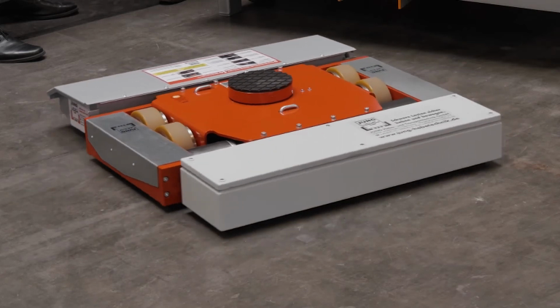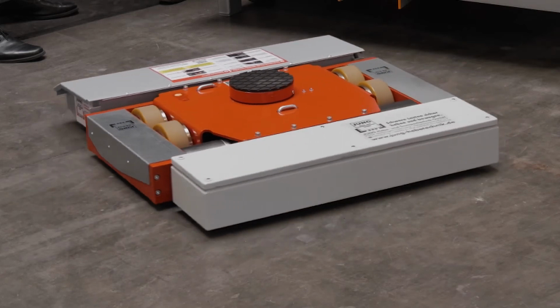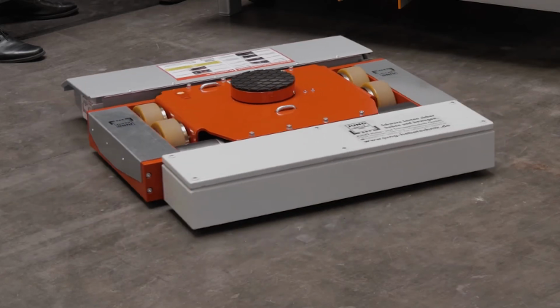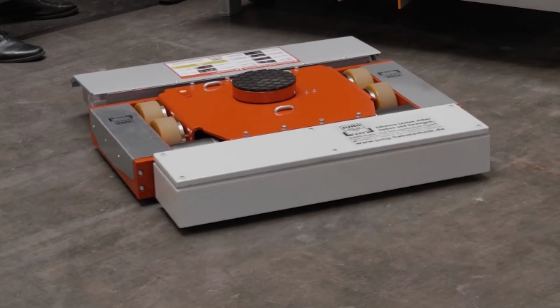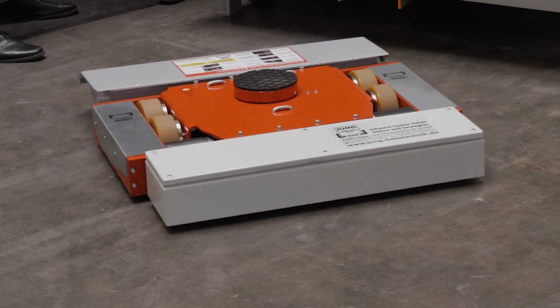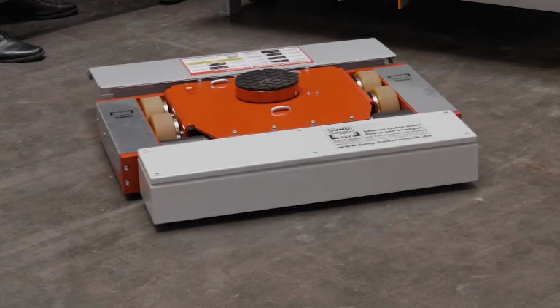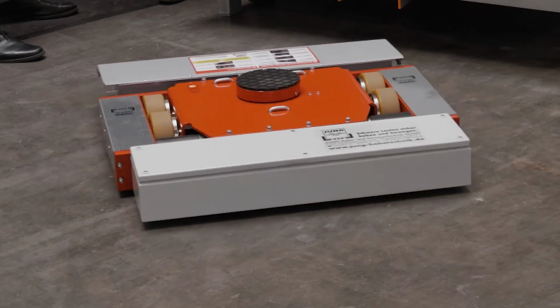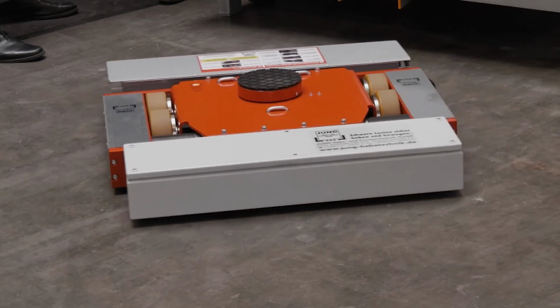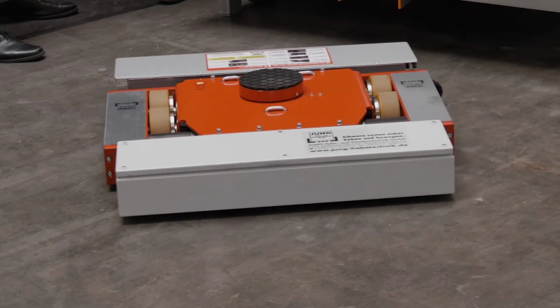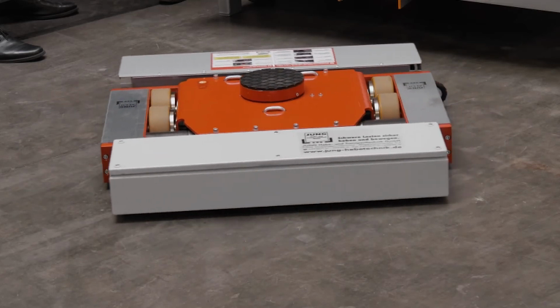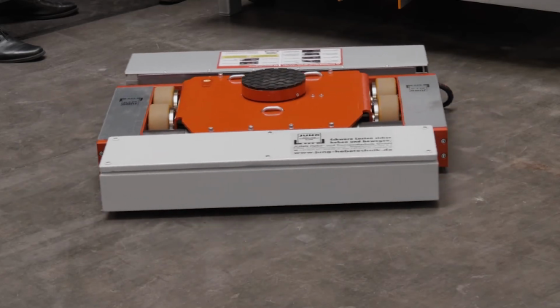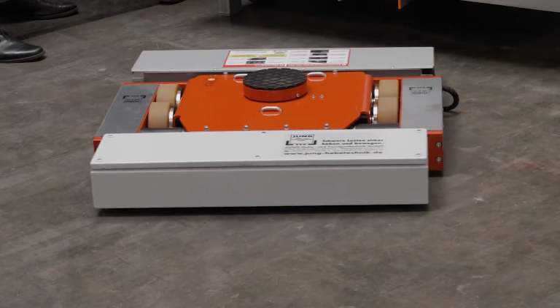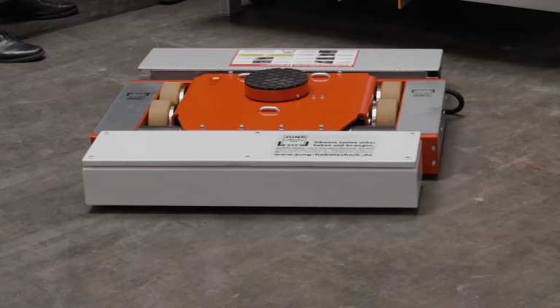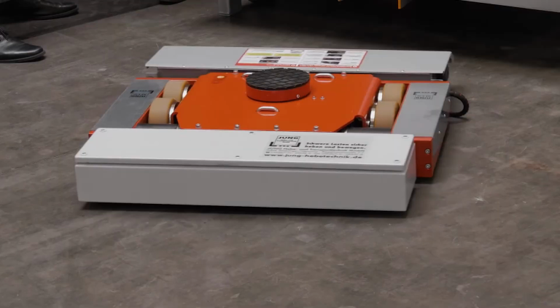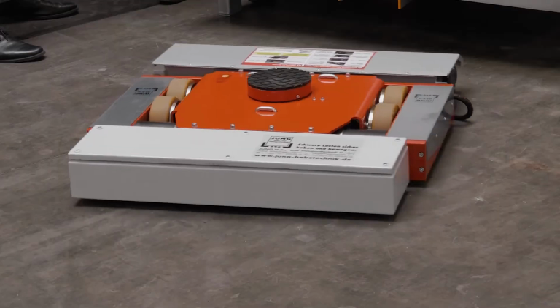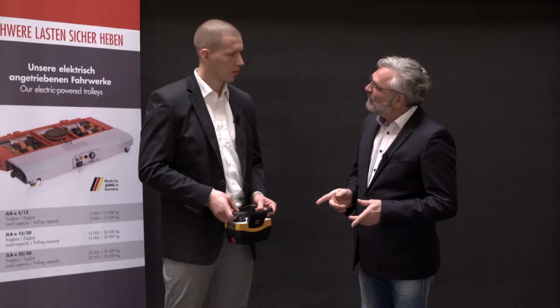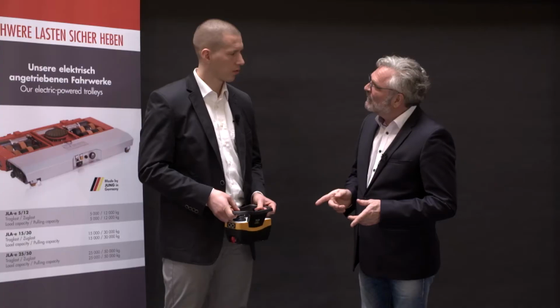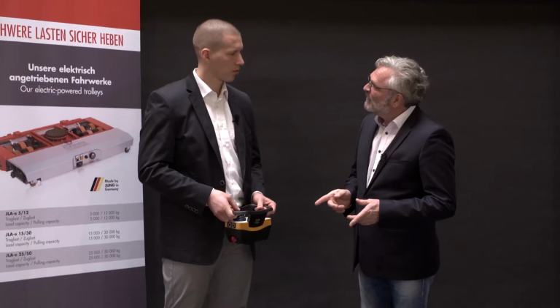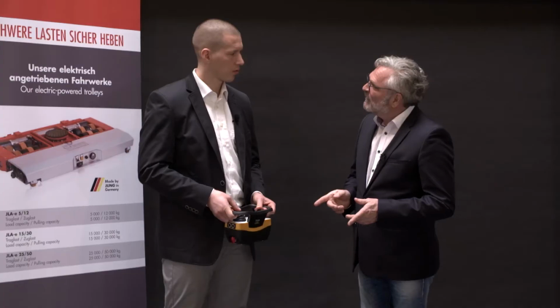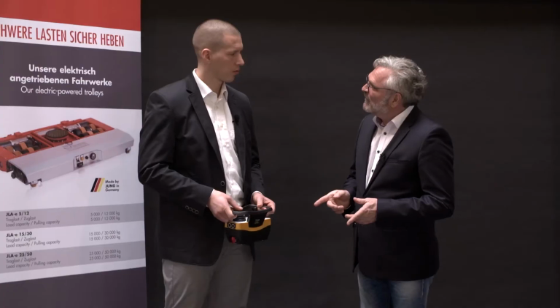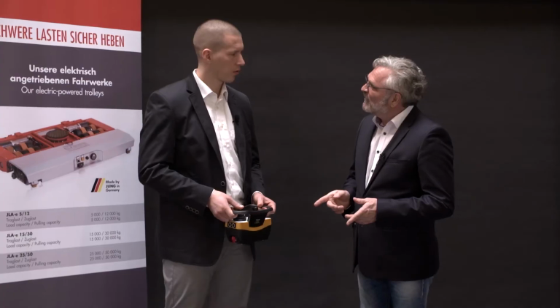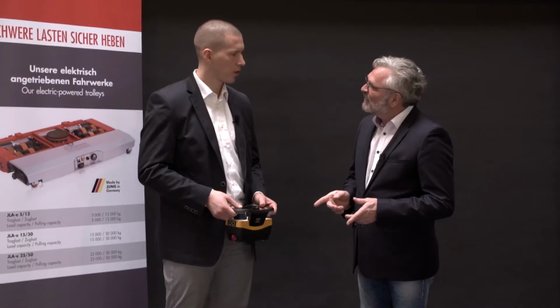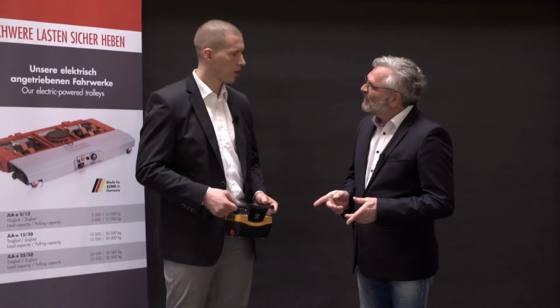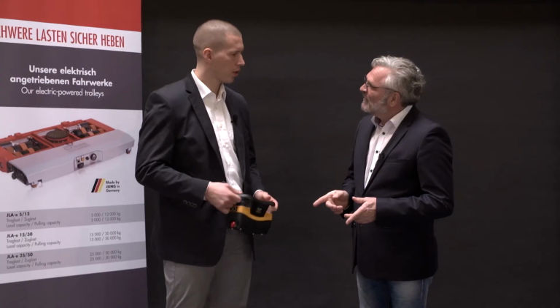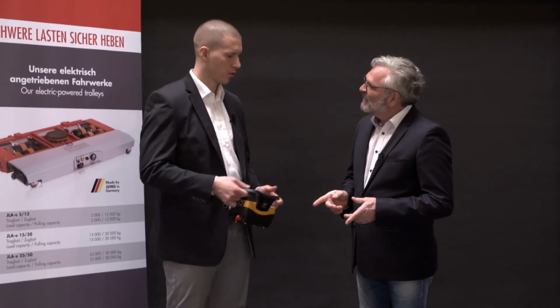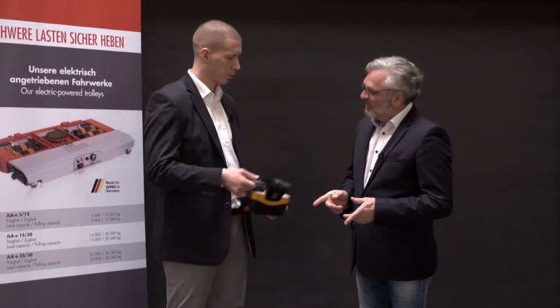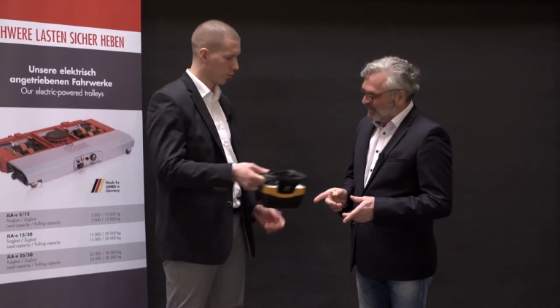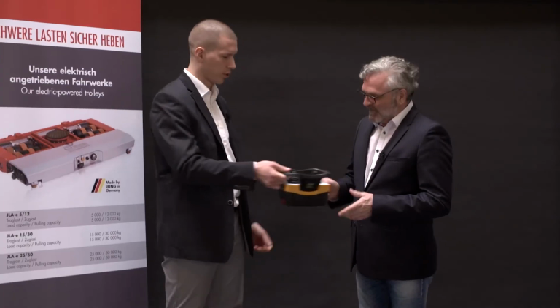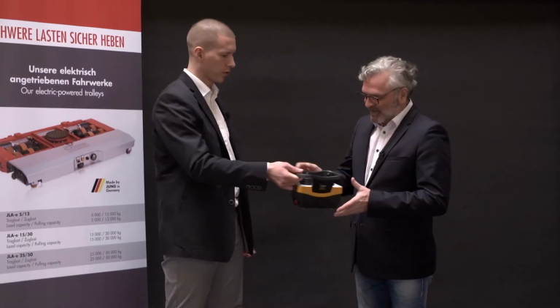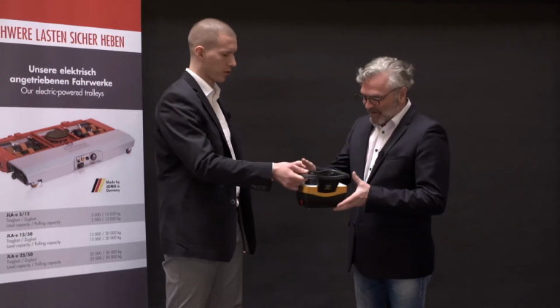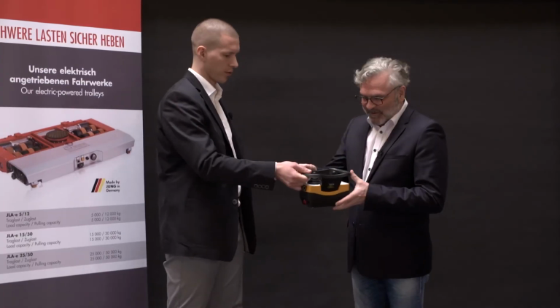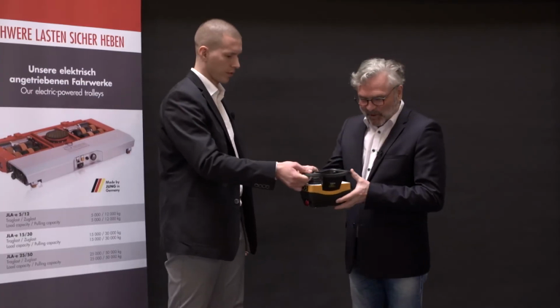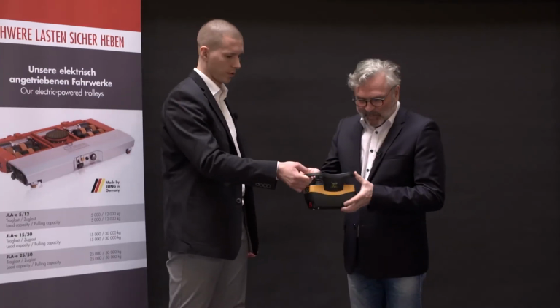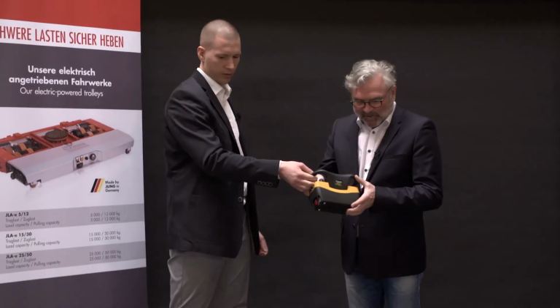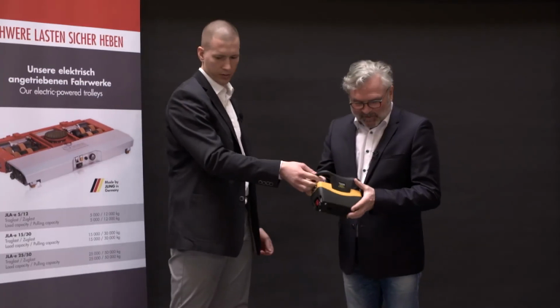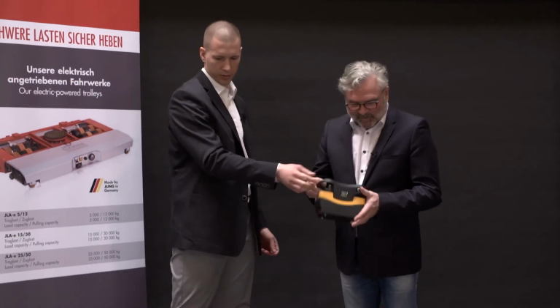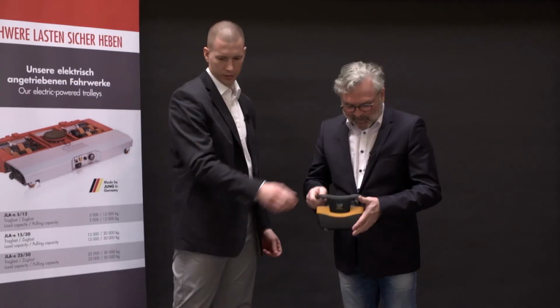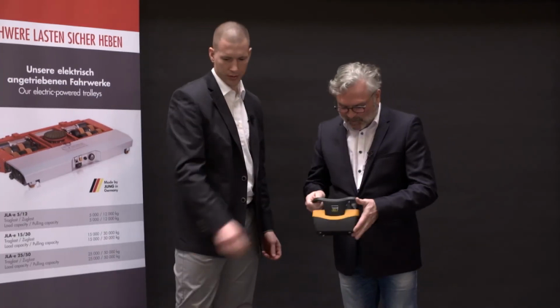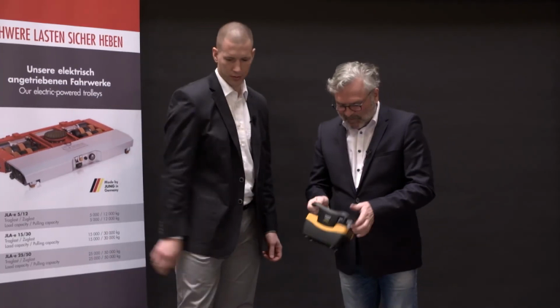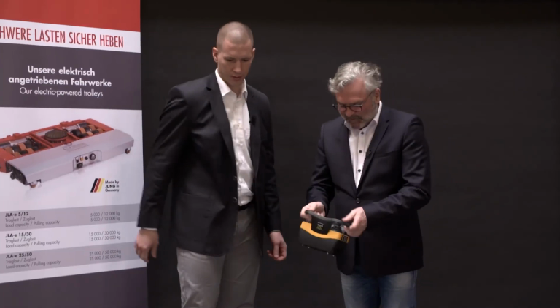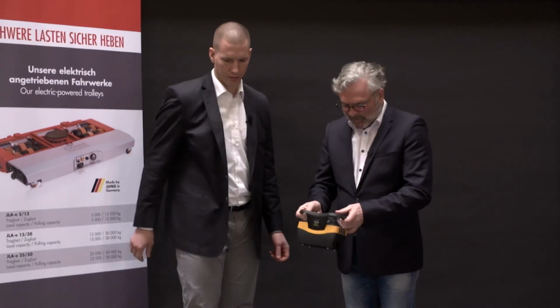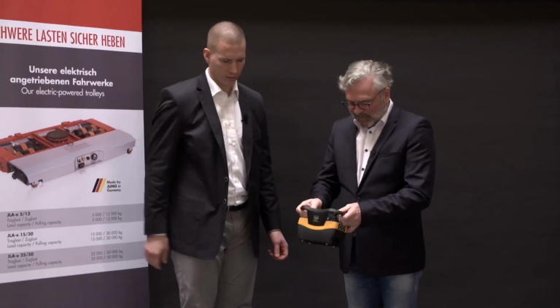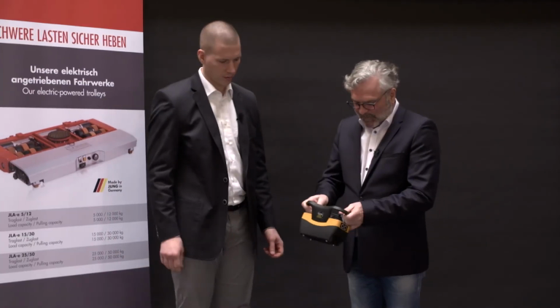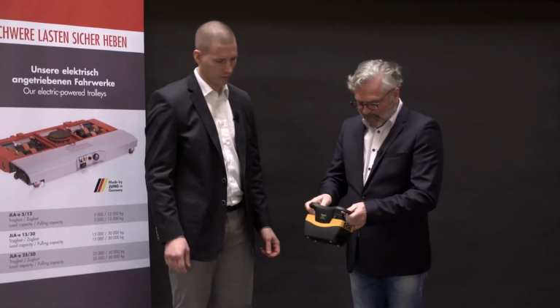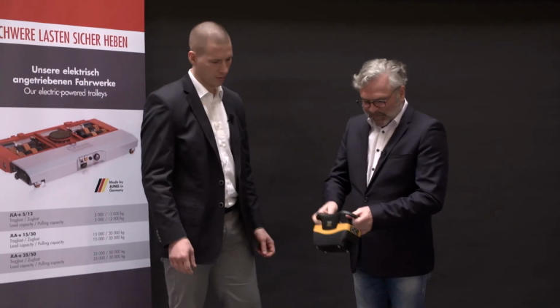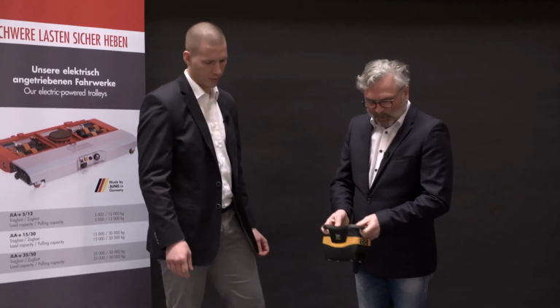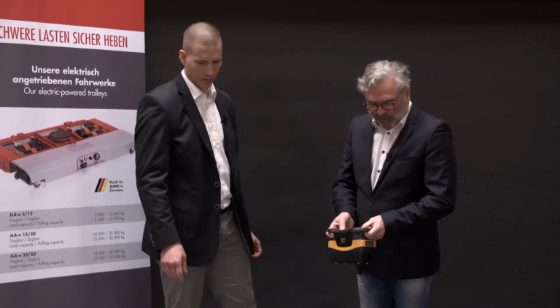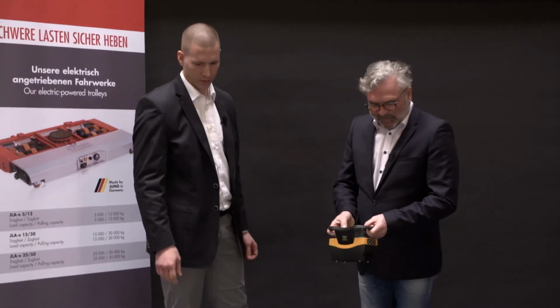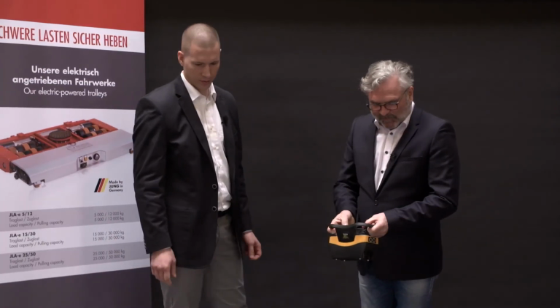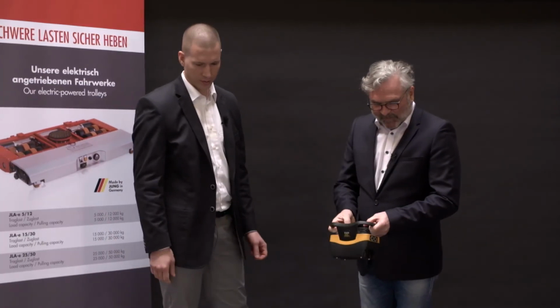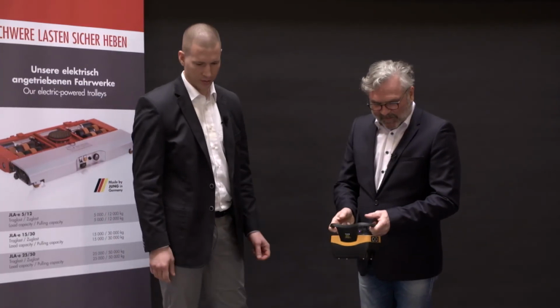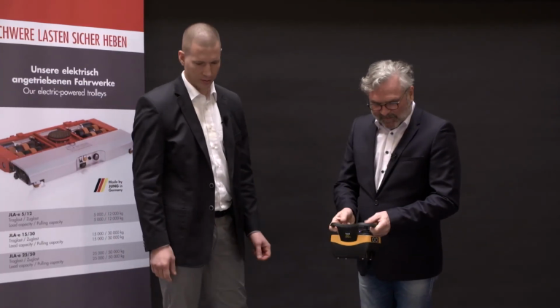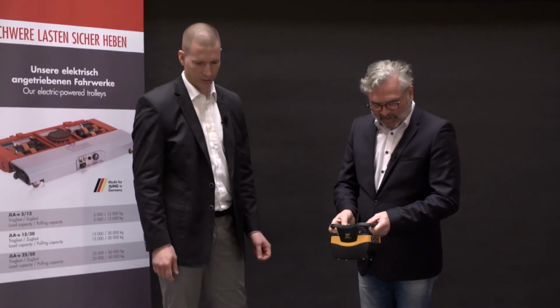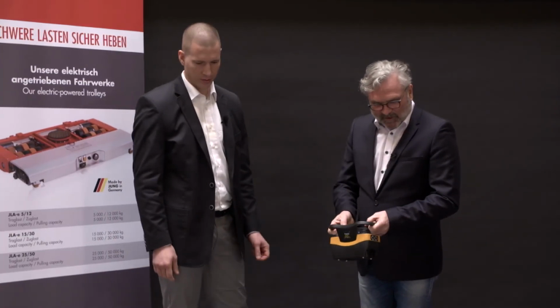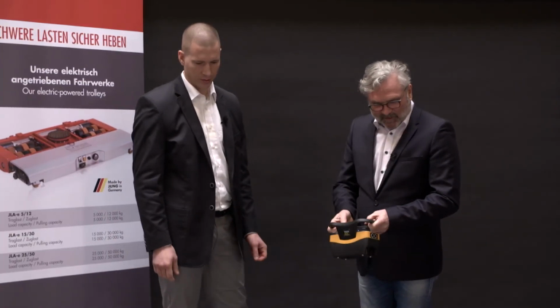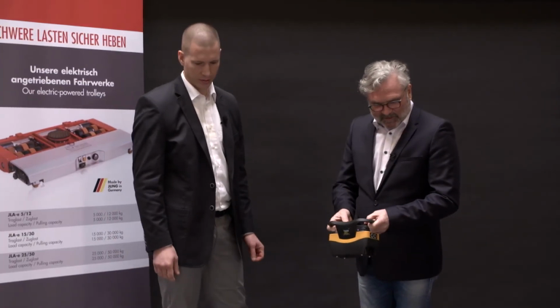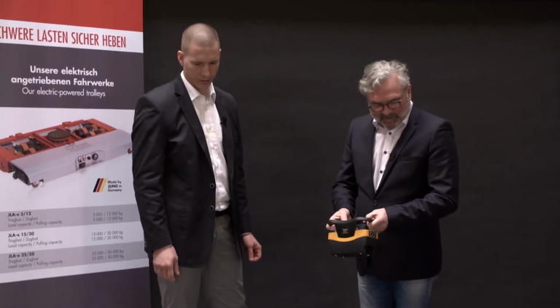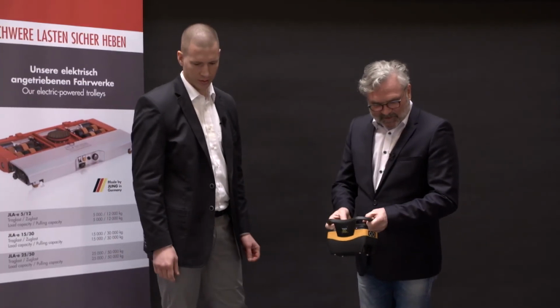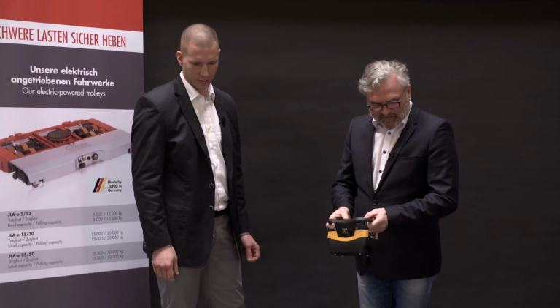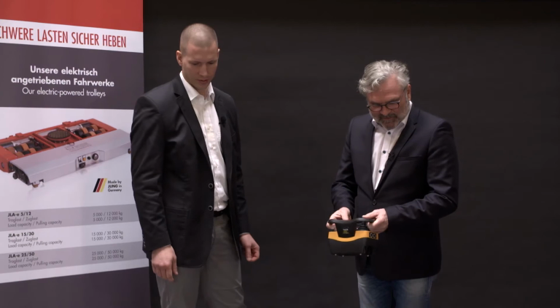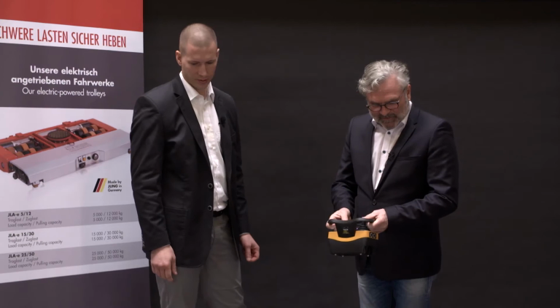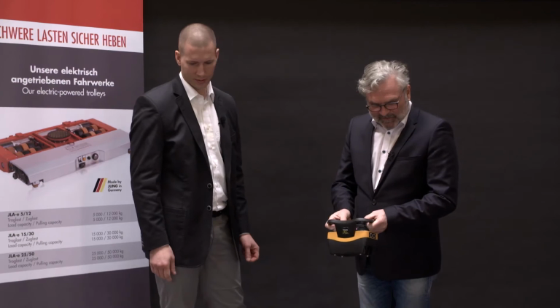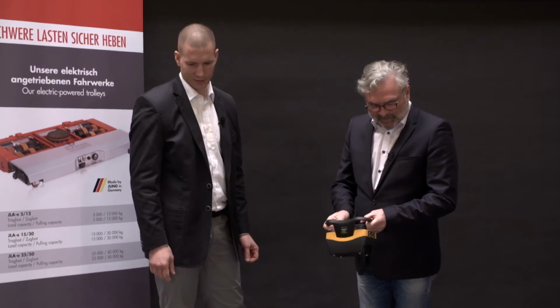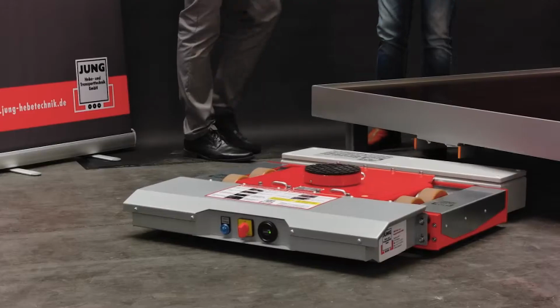How complicated is it to operate? Child's play — try it out. Now I just need to know whether it moves forwards or backwards.